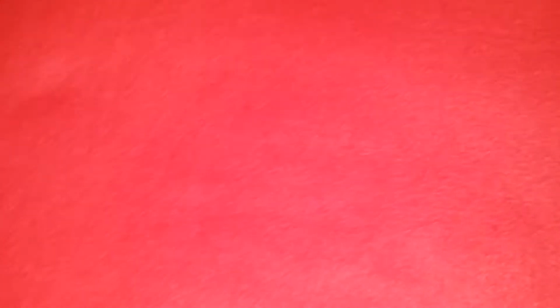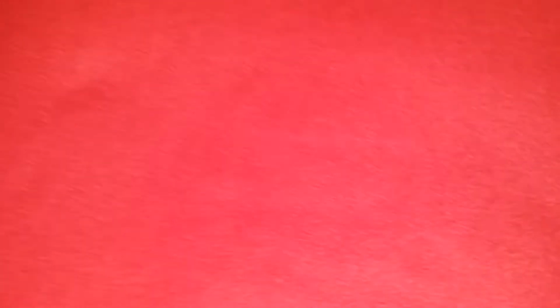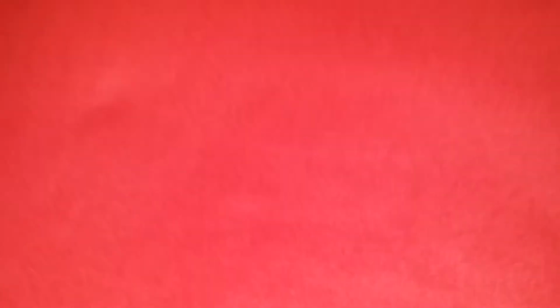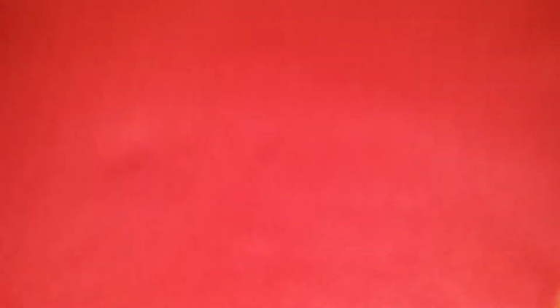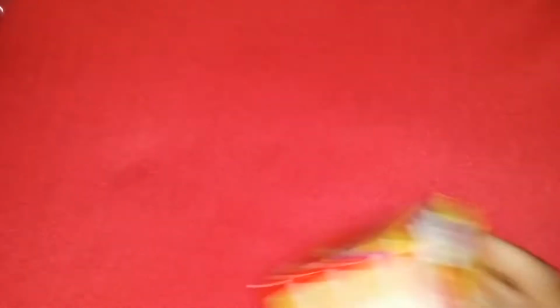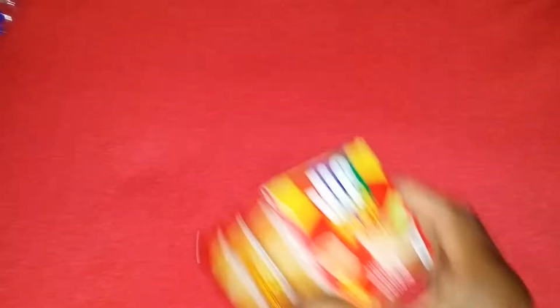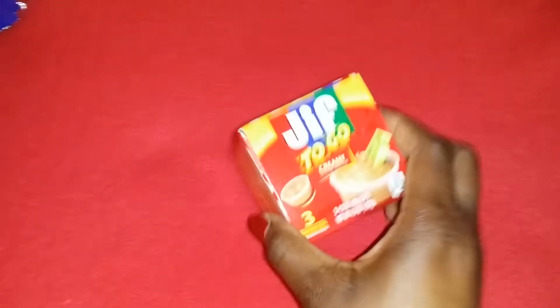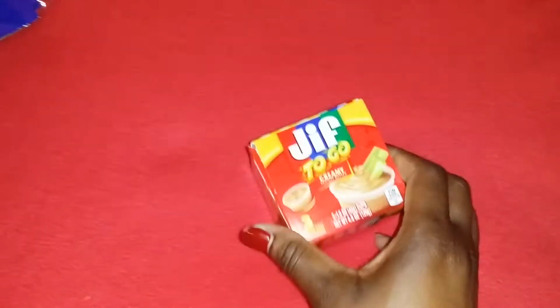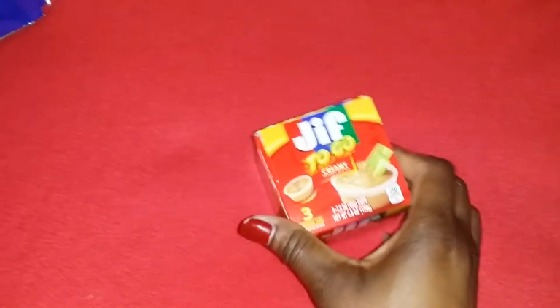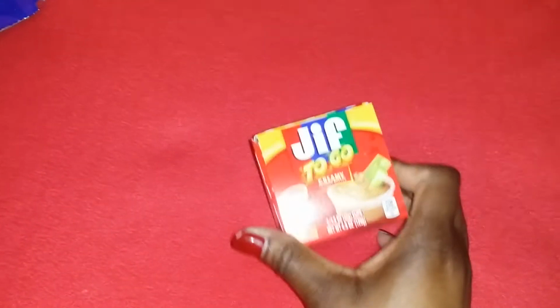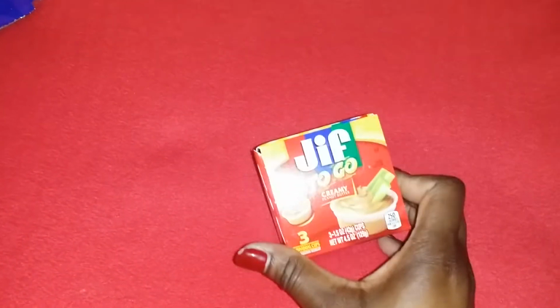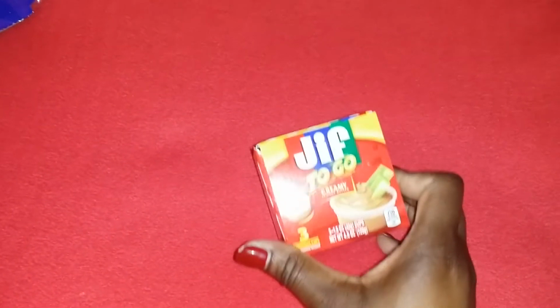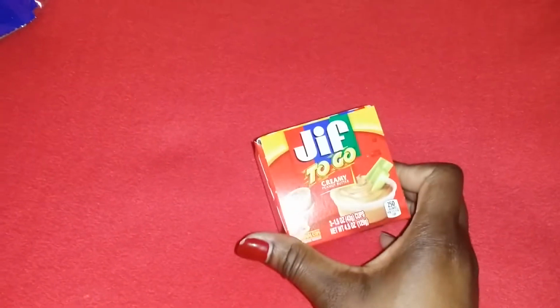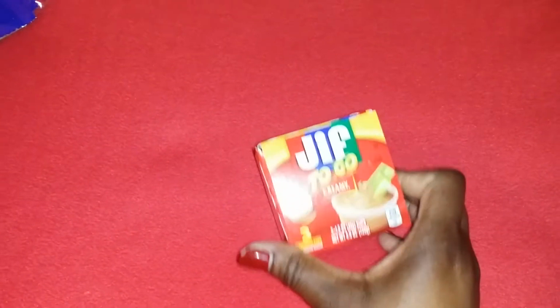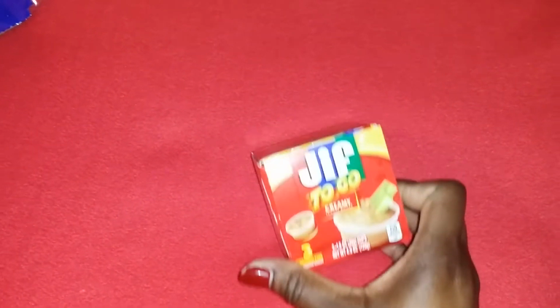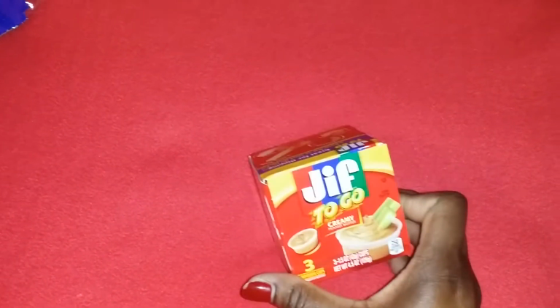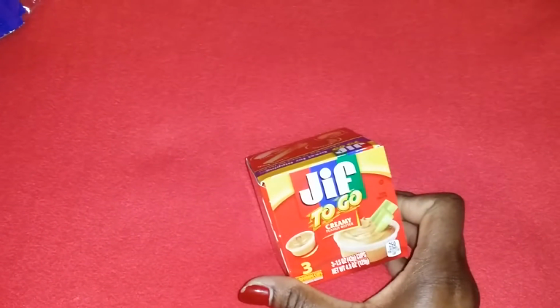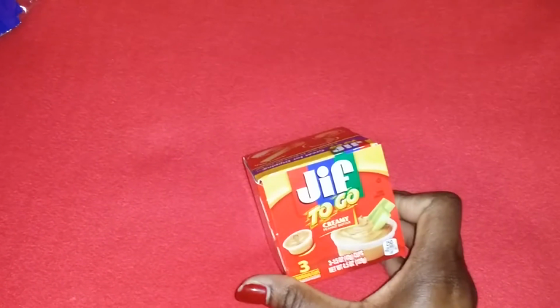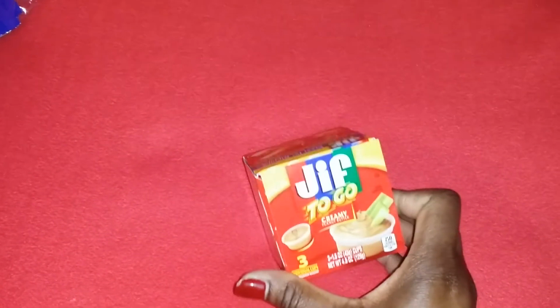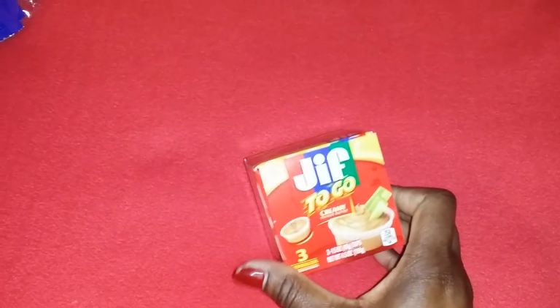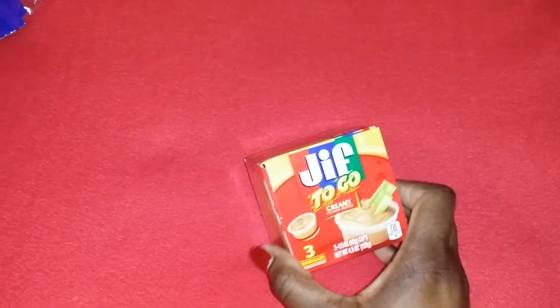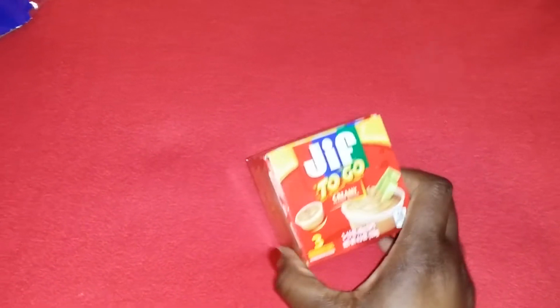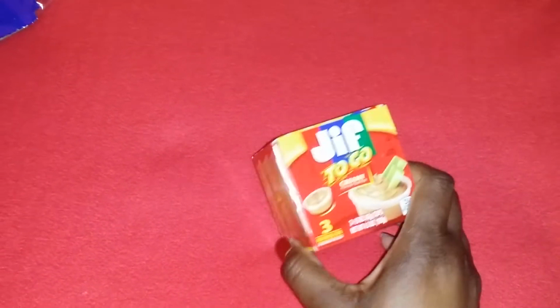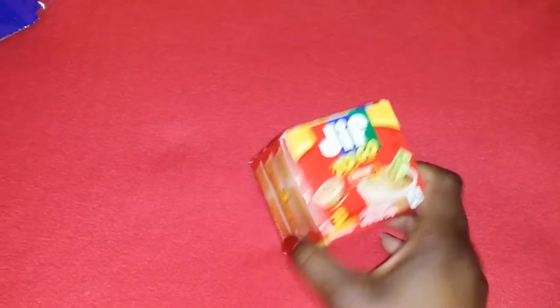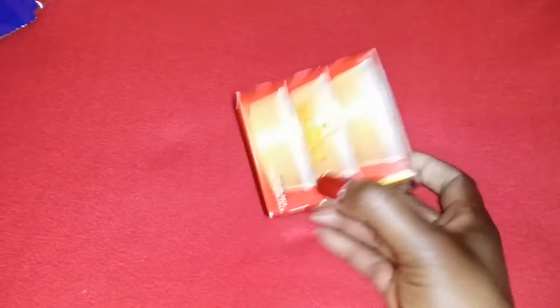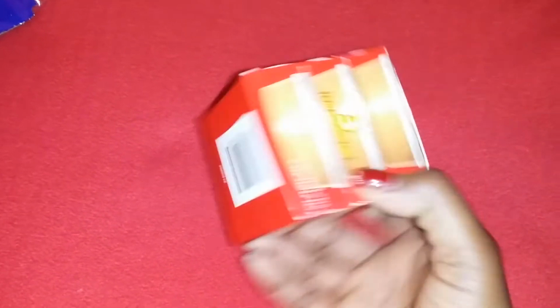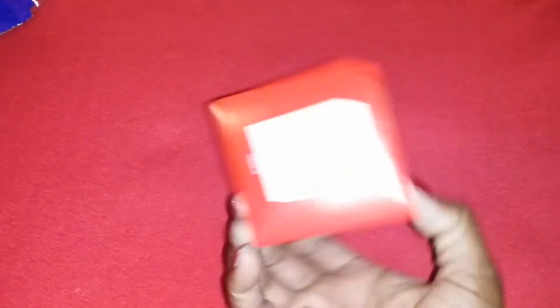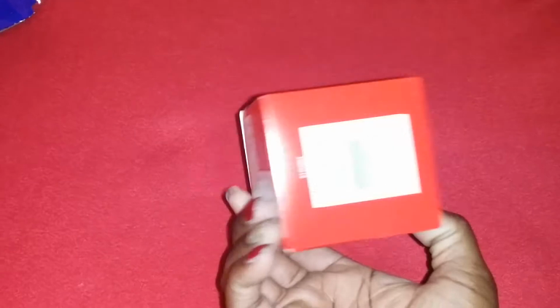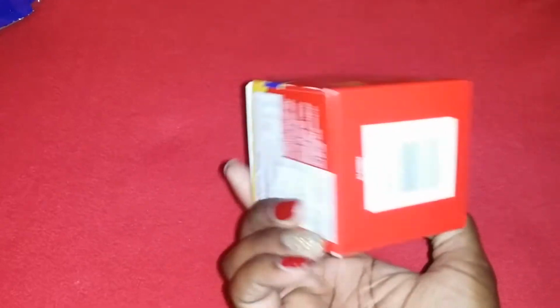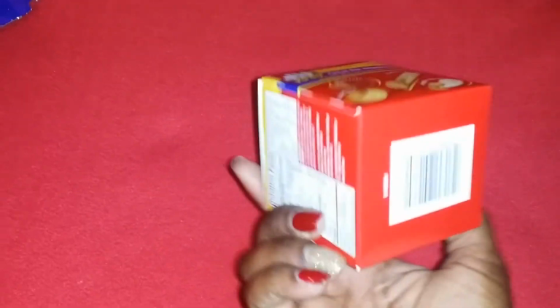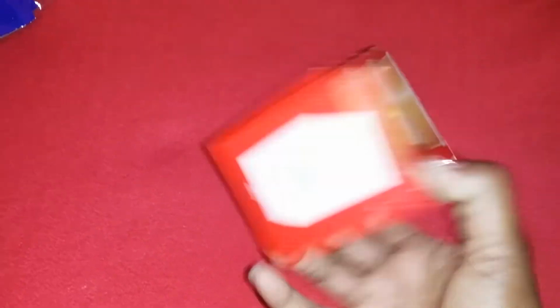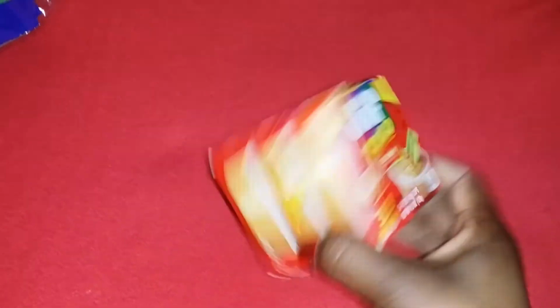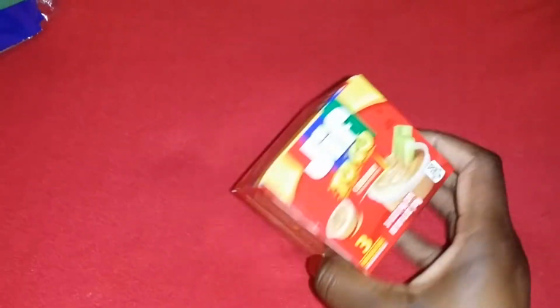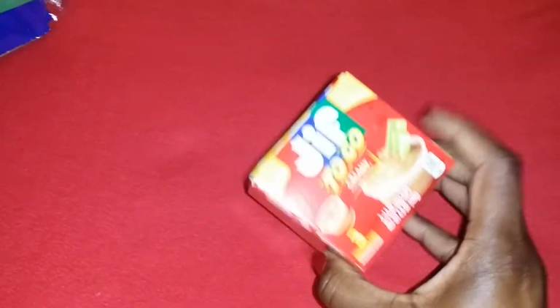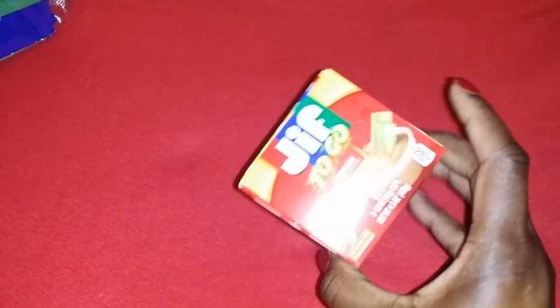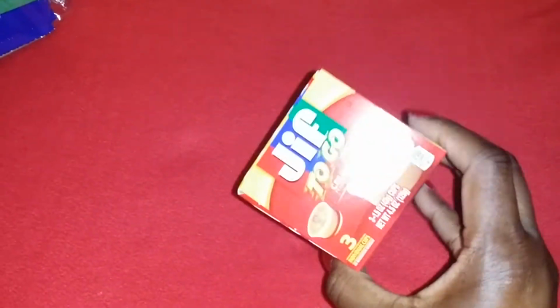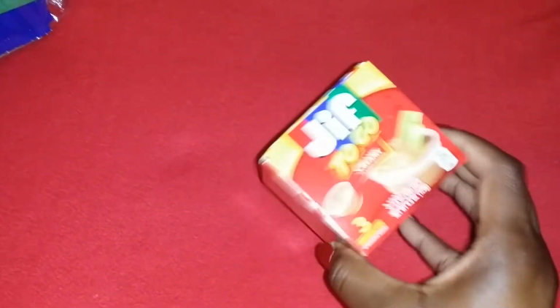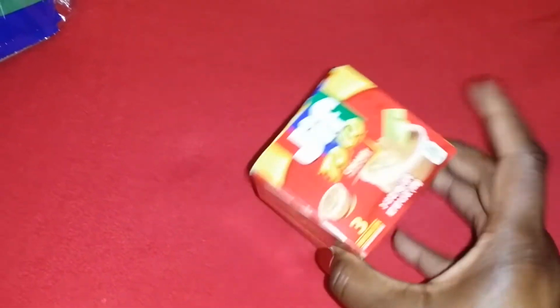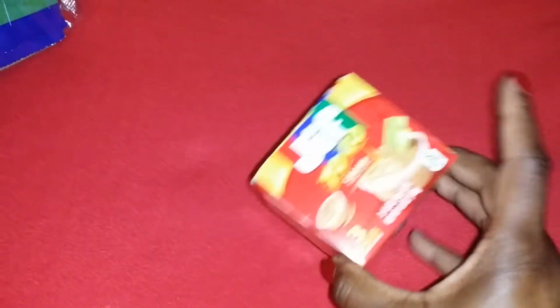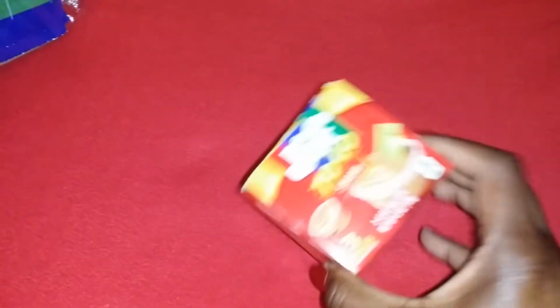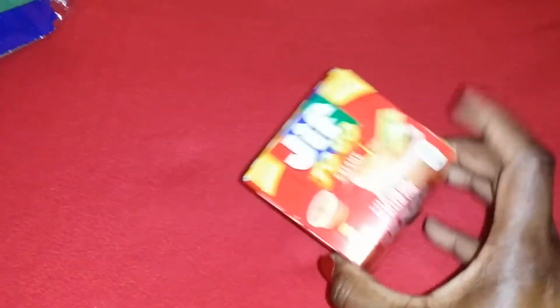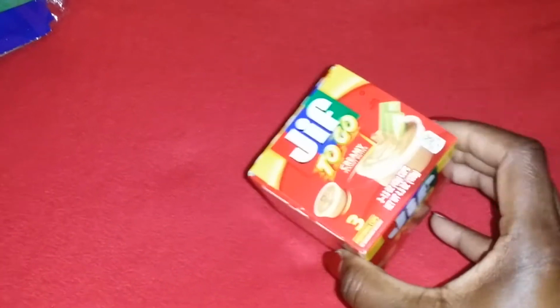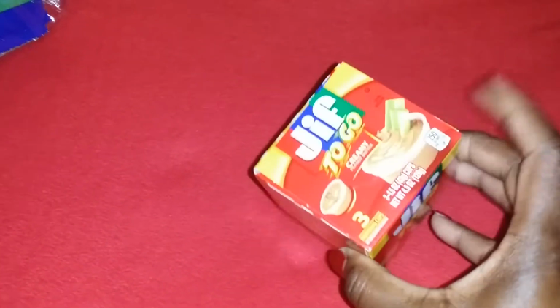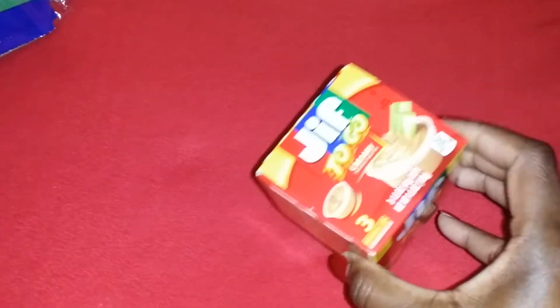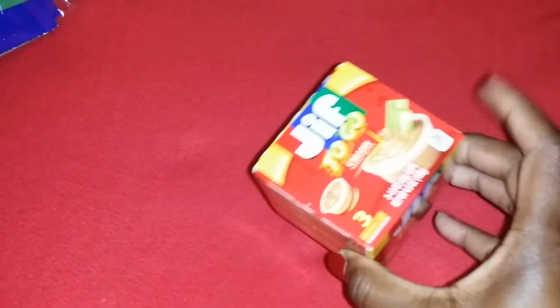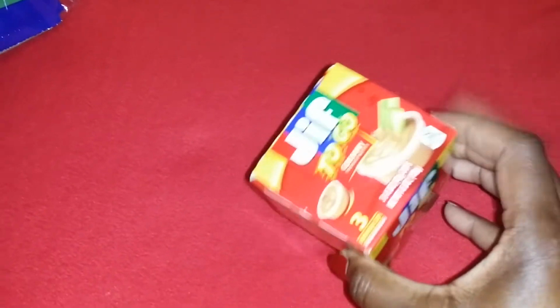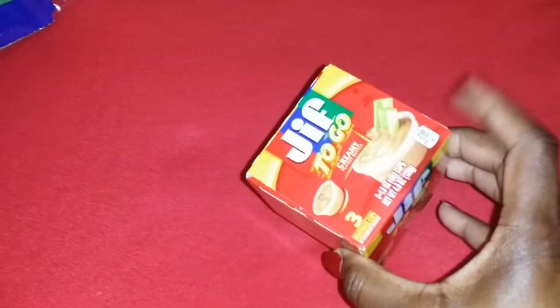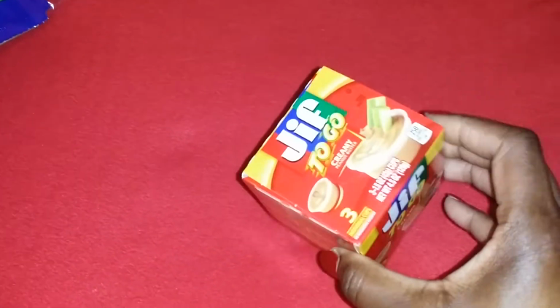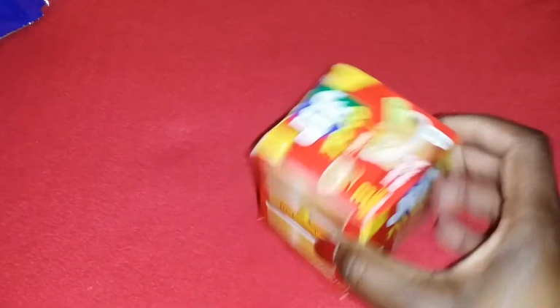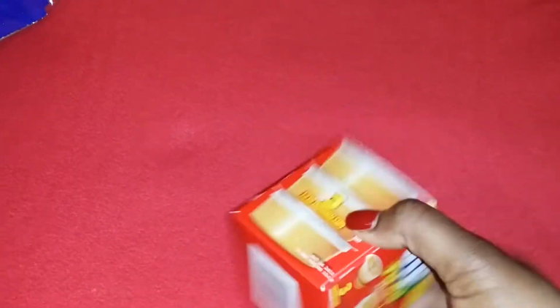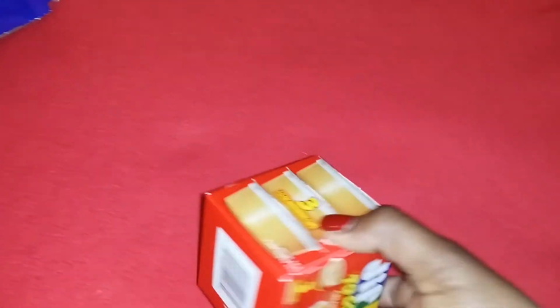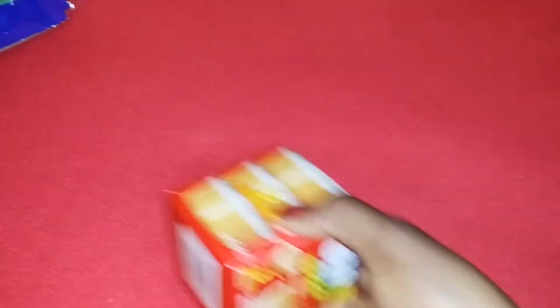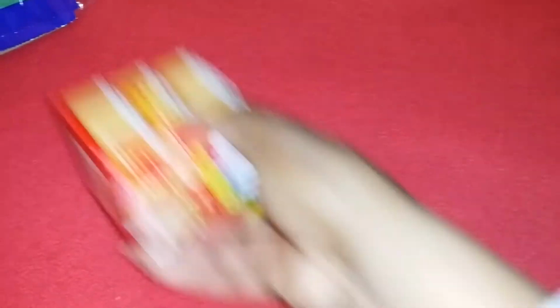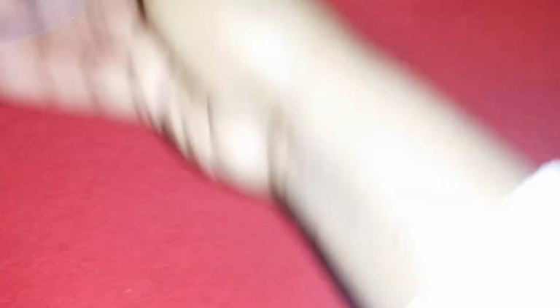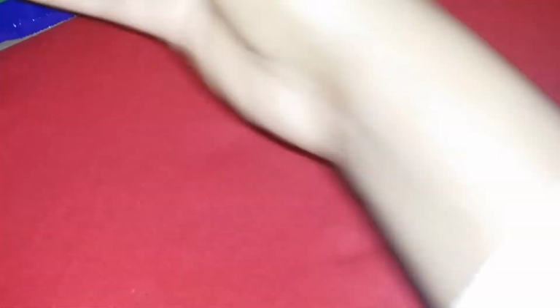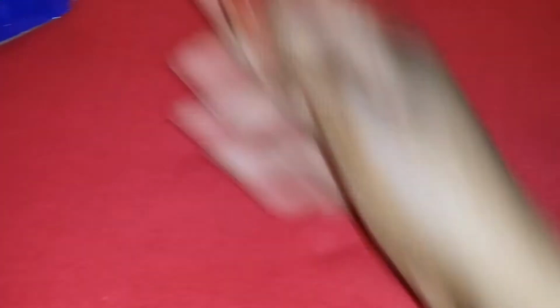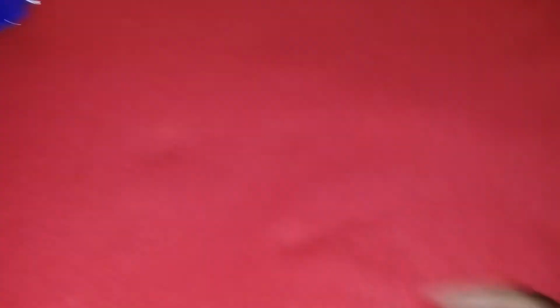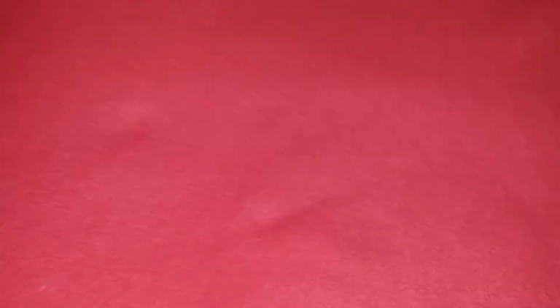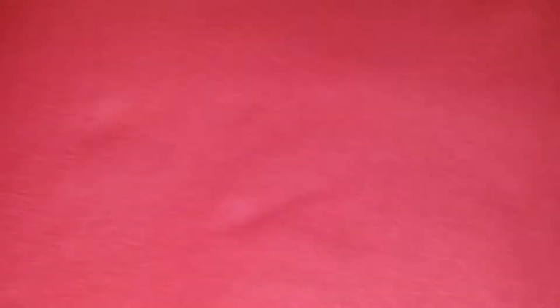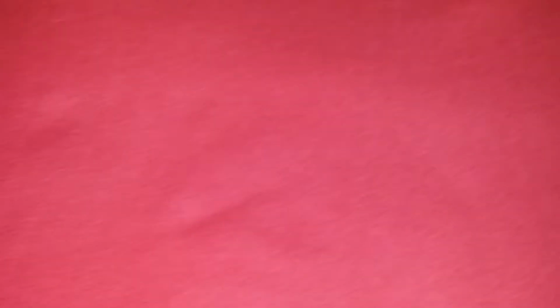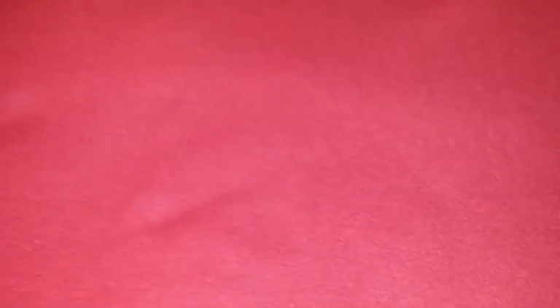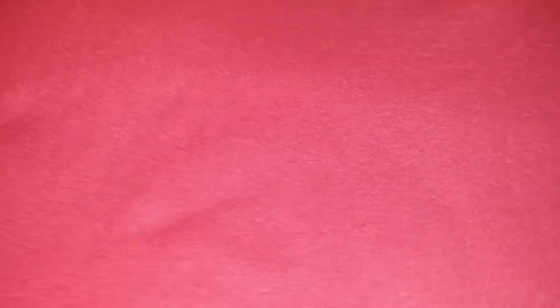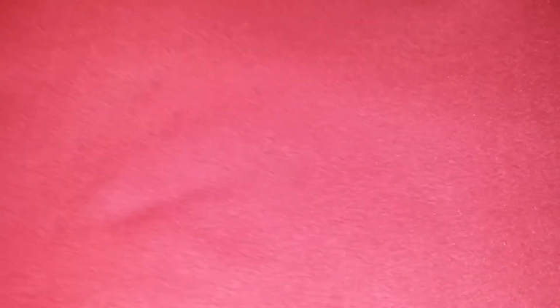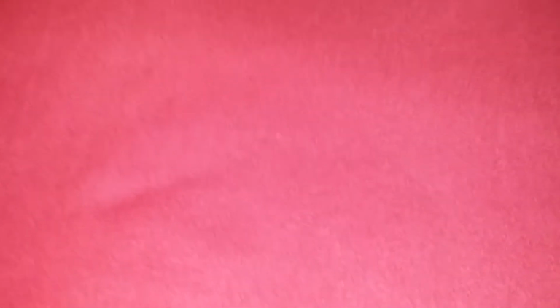I got a Jif To Go three-pack — this is so good. I eat it with pretzels or apples.